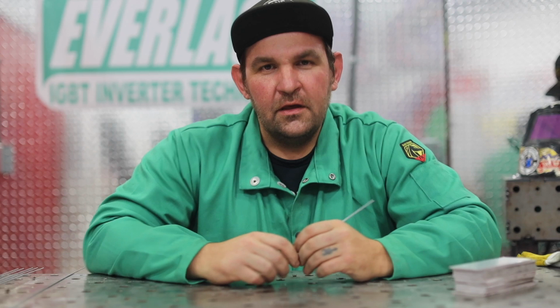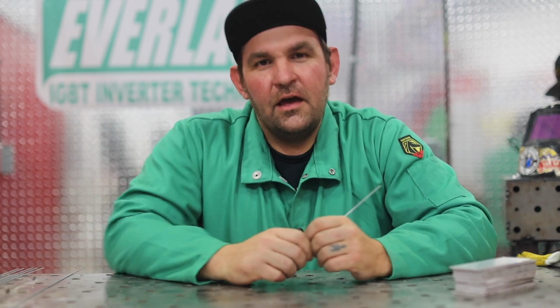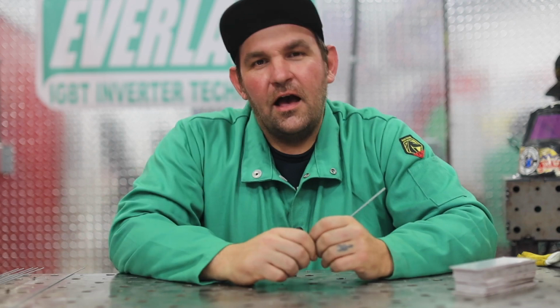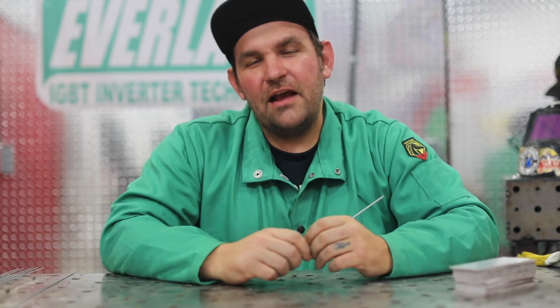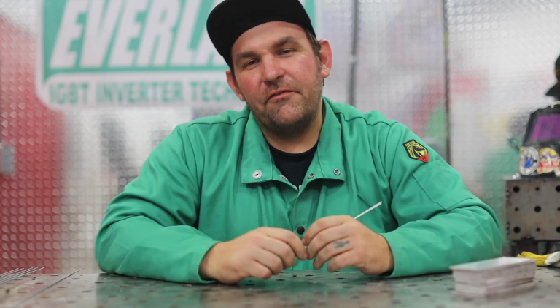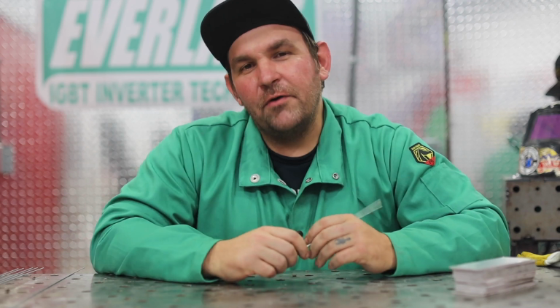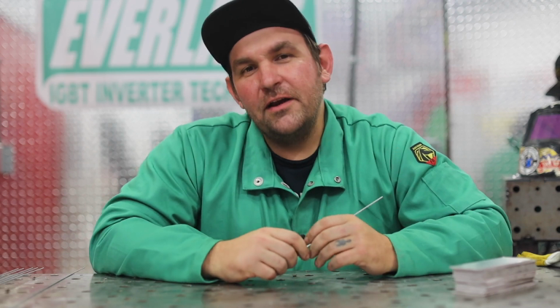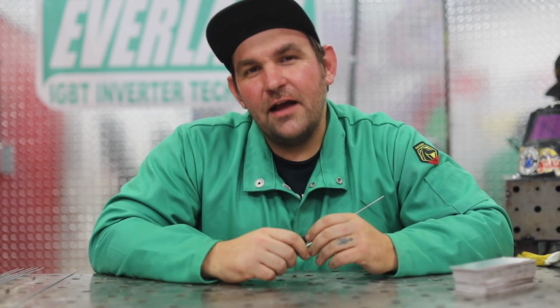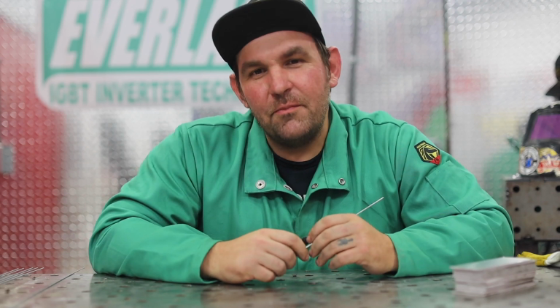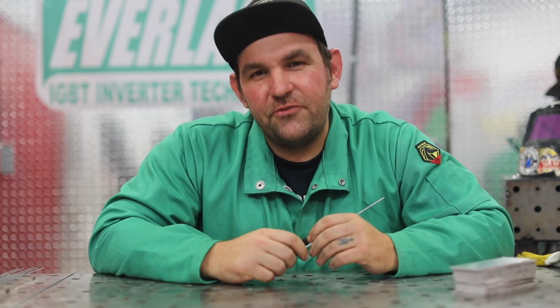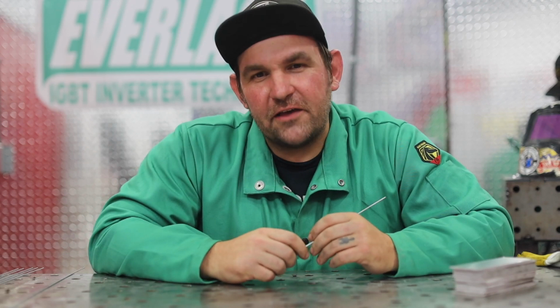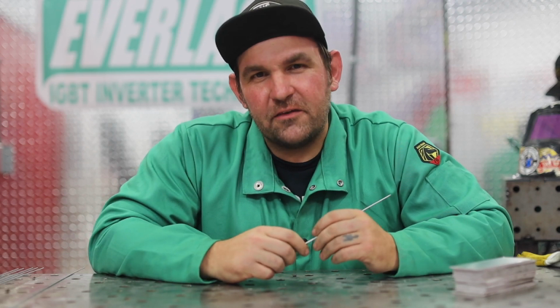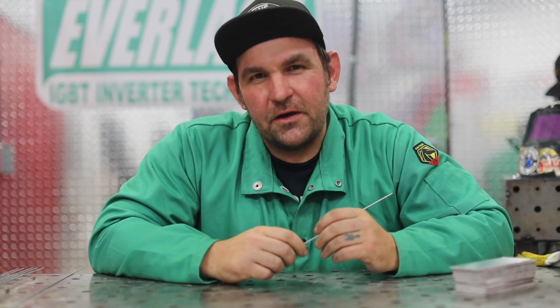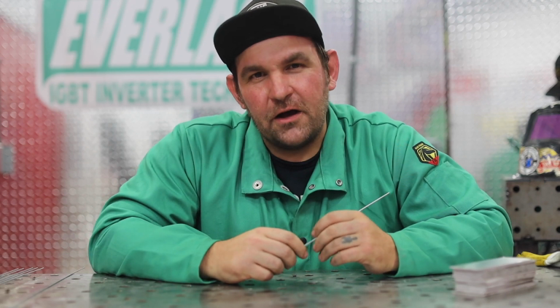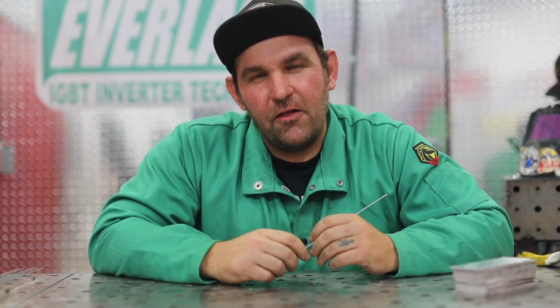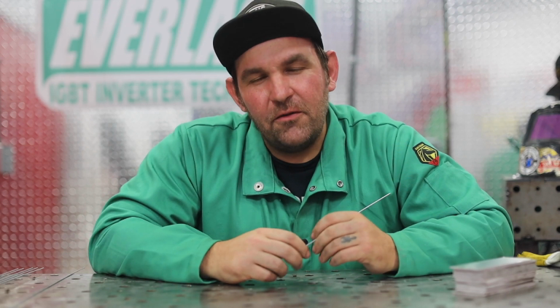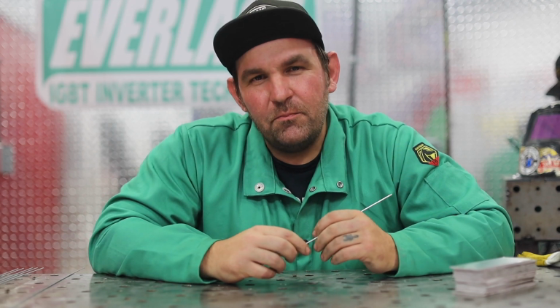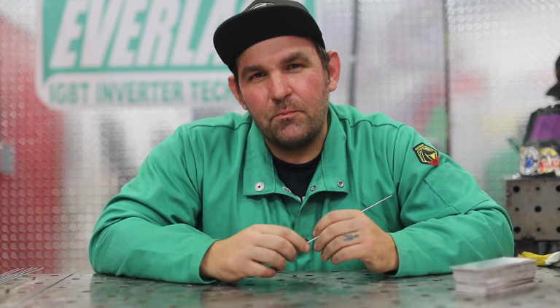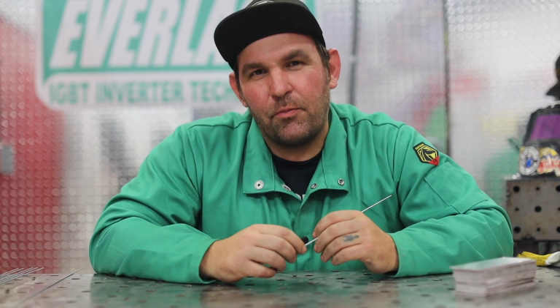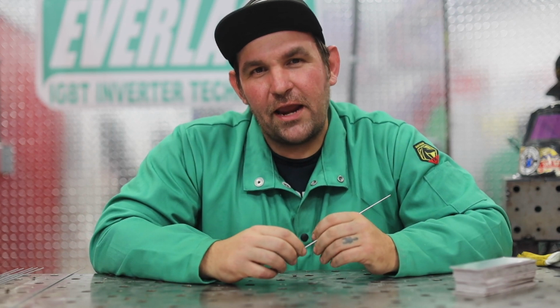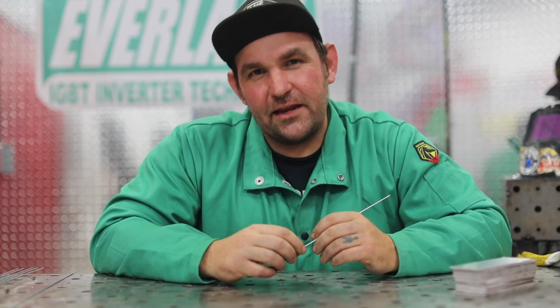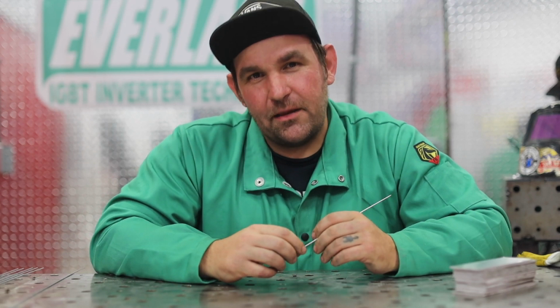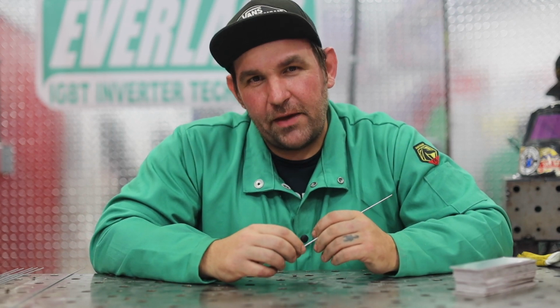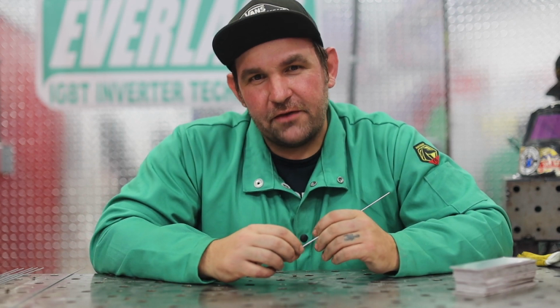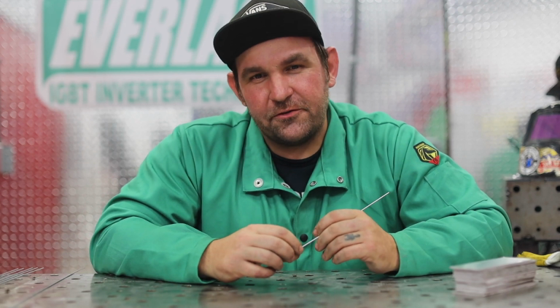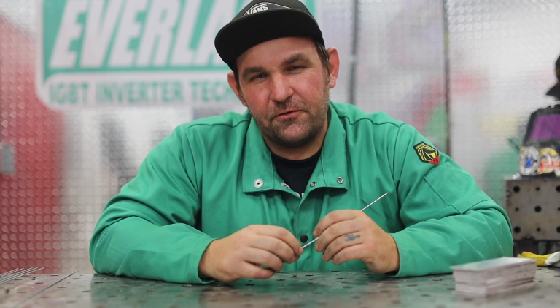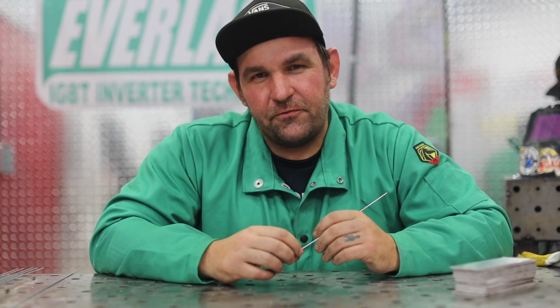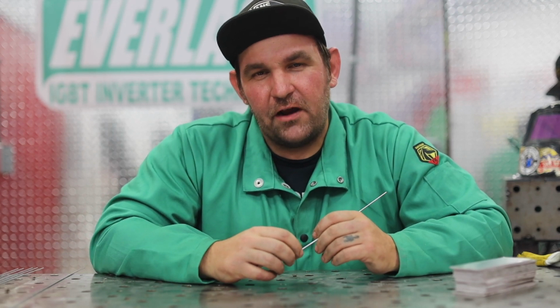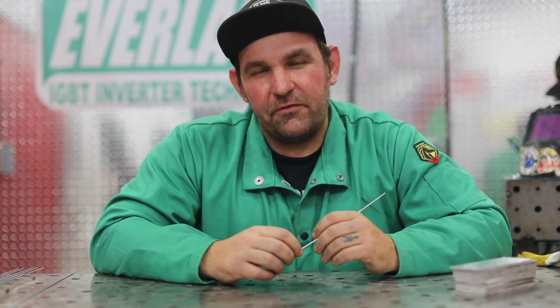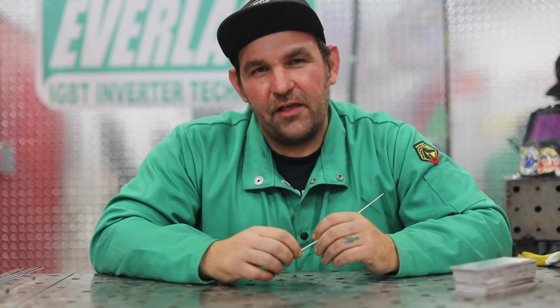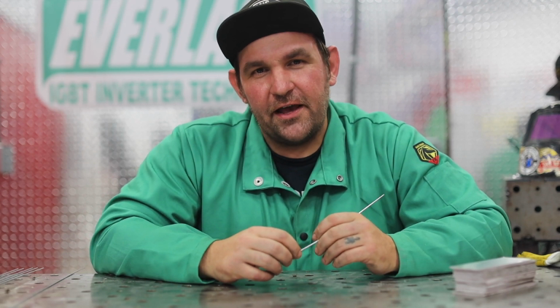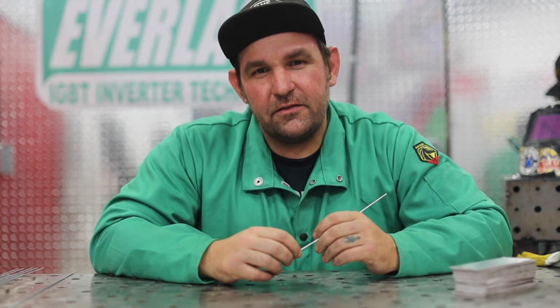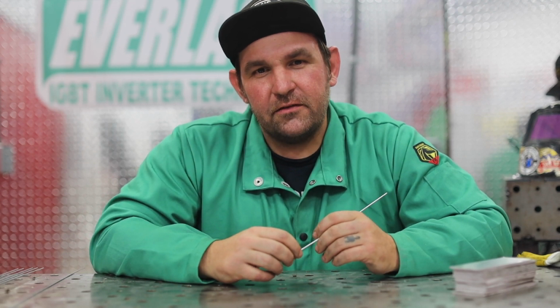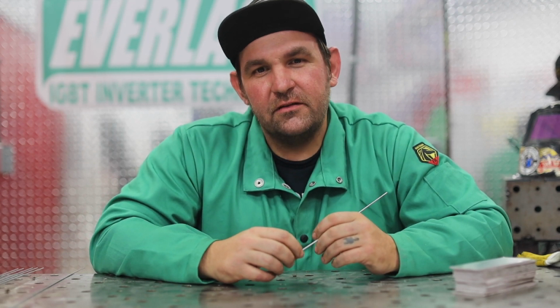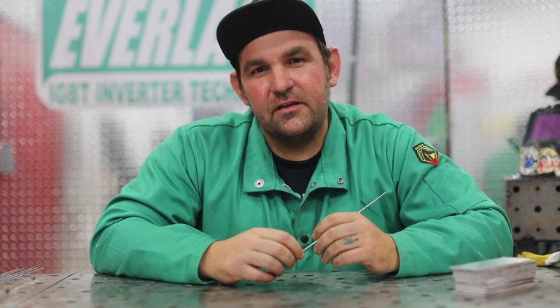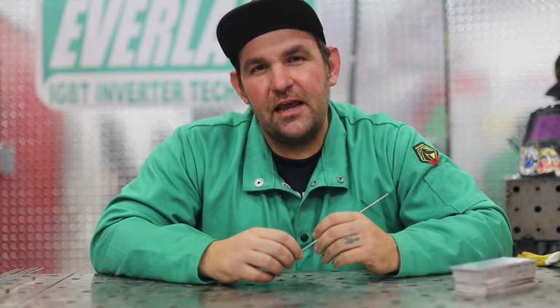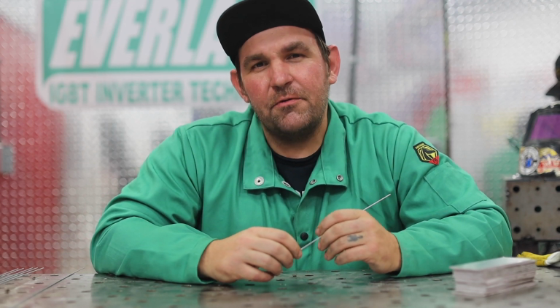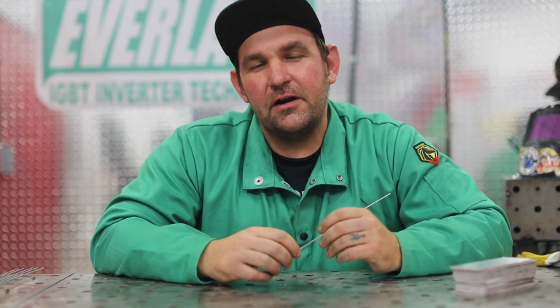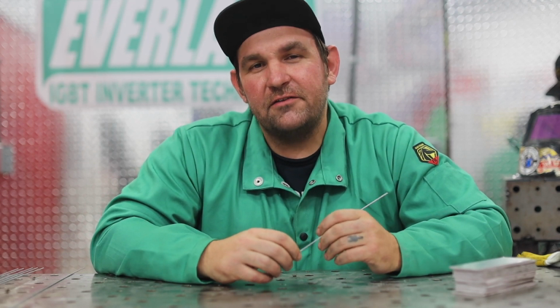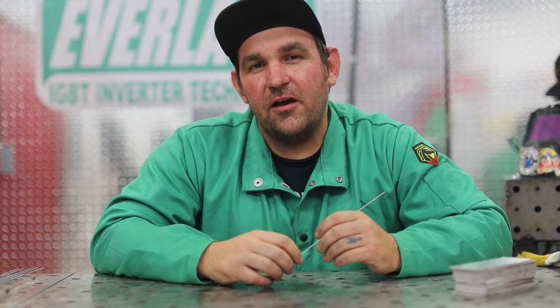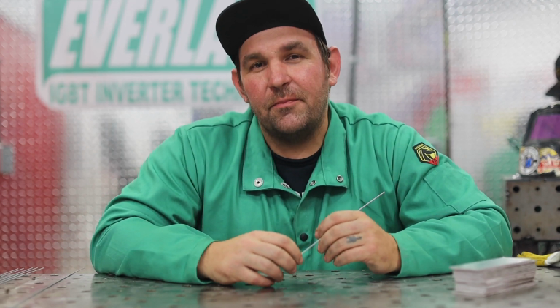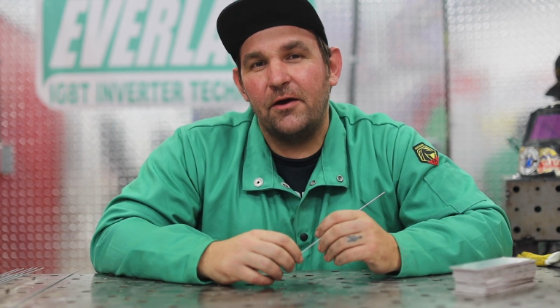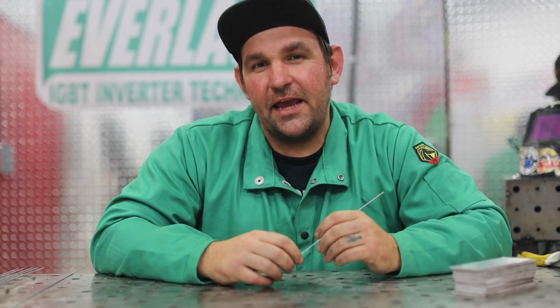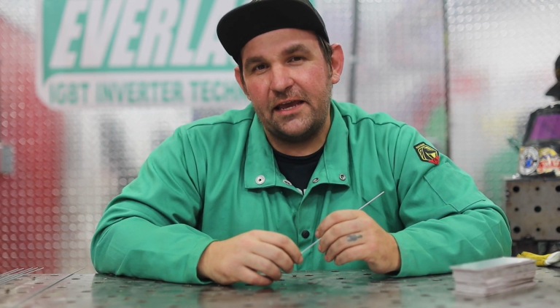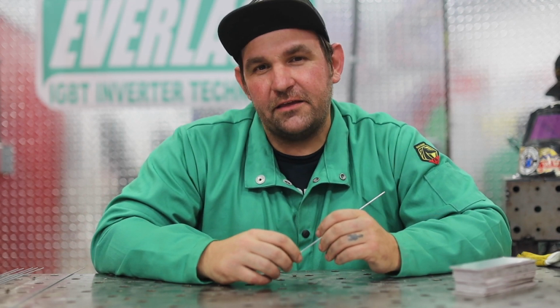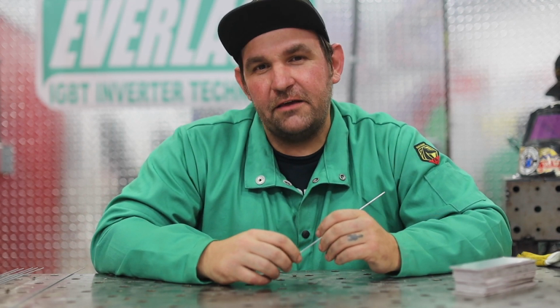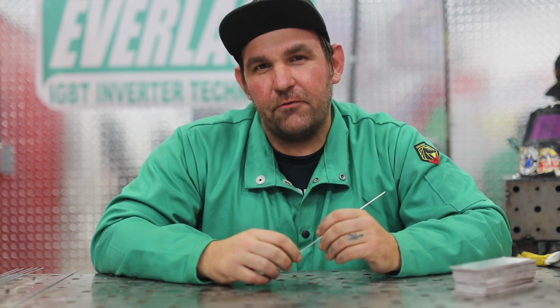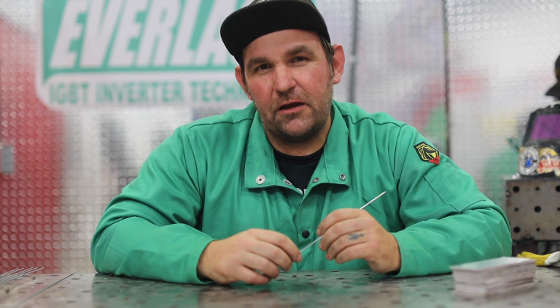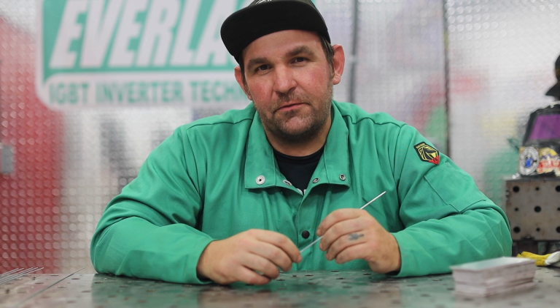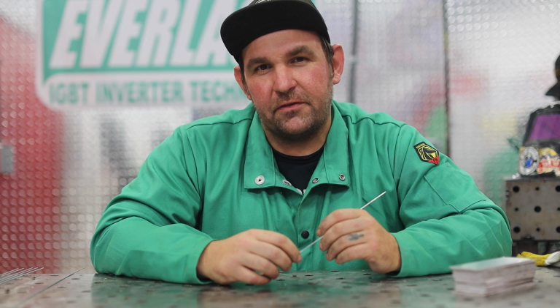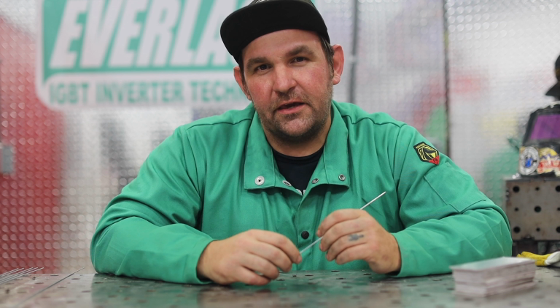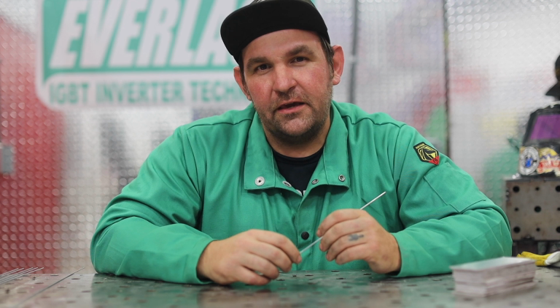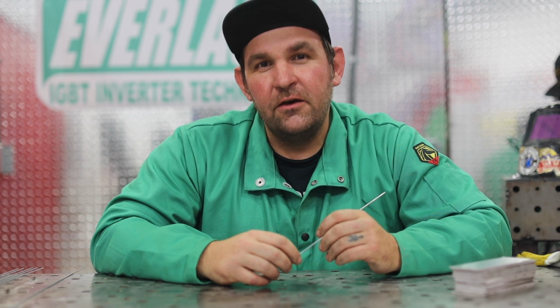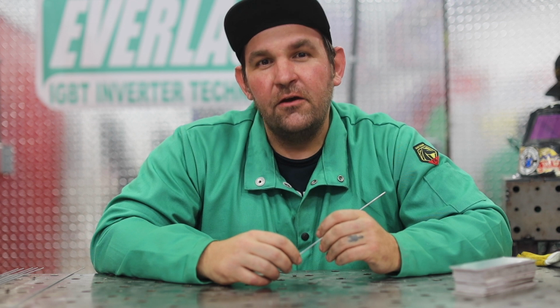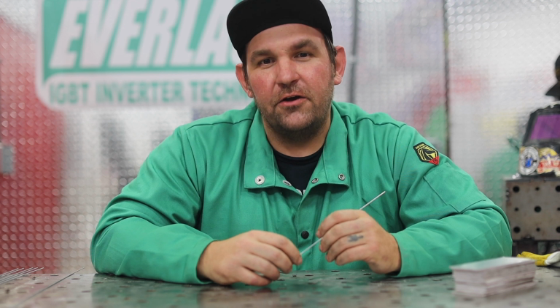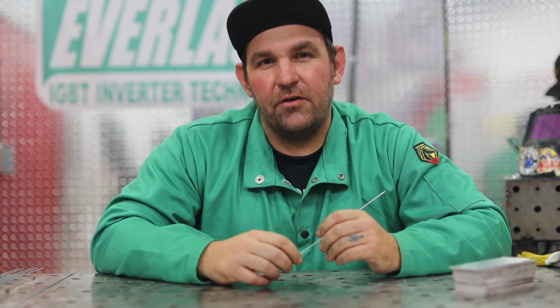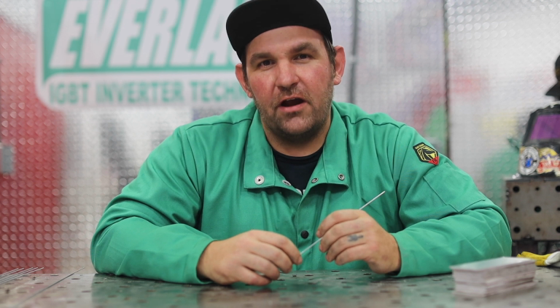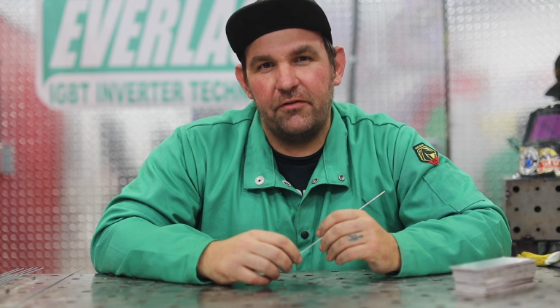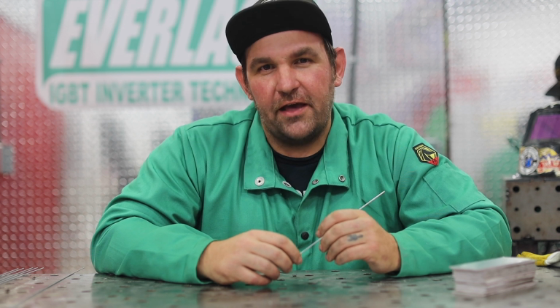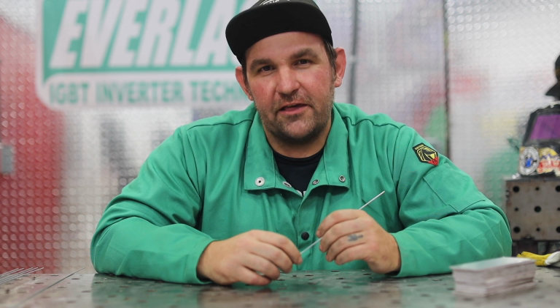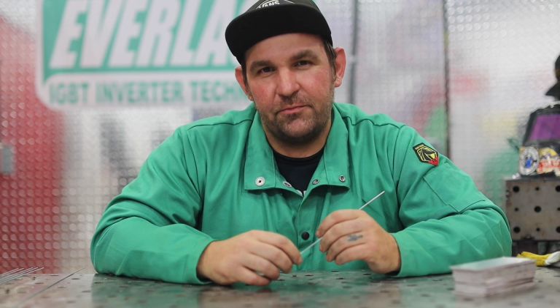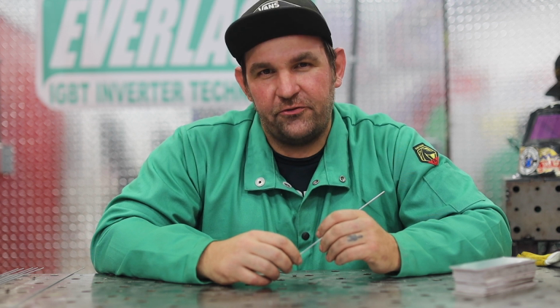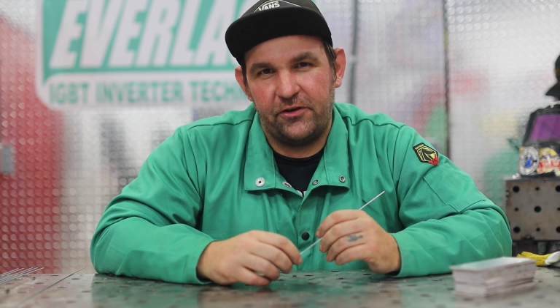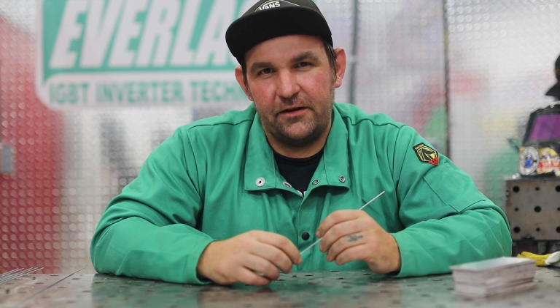Hi everyone, I'm Jesse McCollum, Brand Ambassador for Everlast. Today we're going to talk about AC frequency on your Everlast machine.